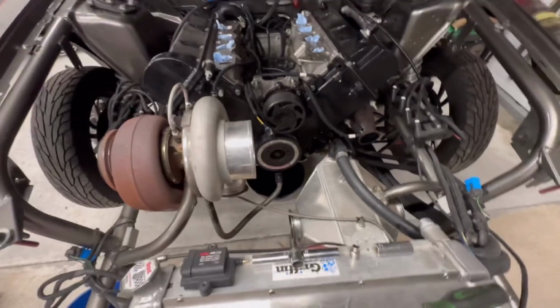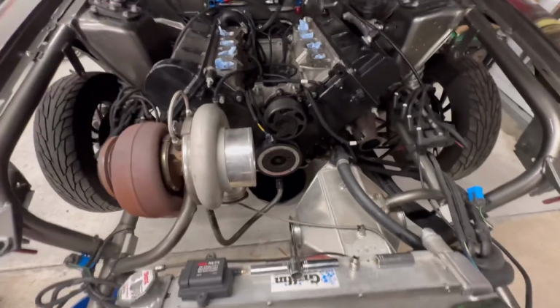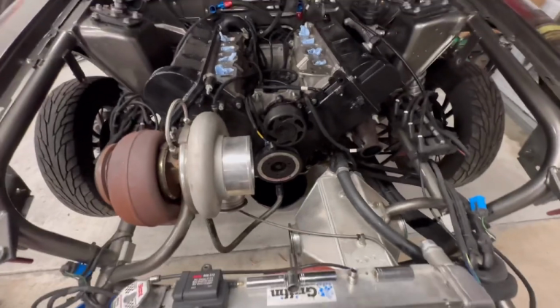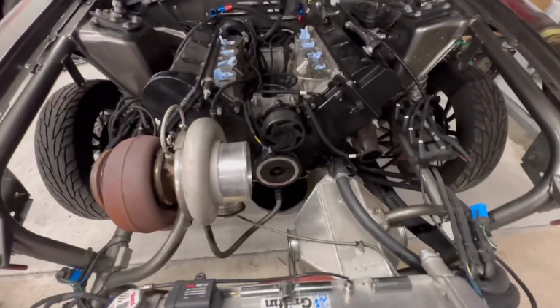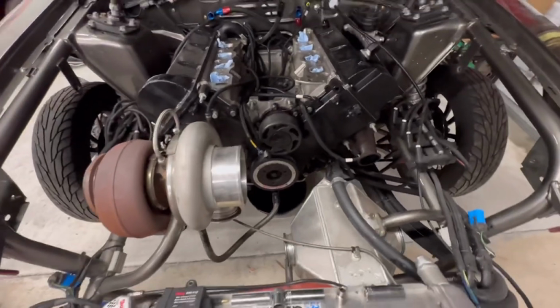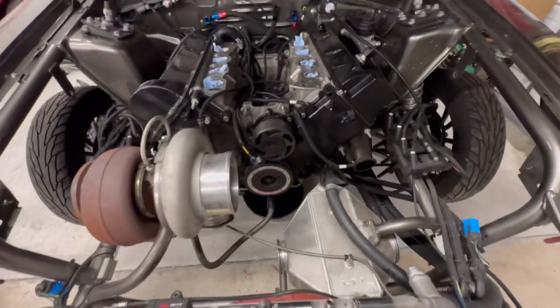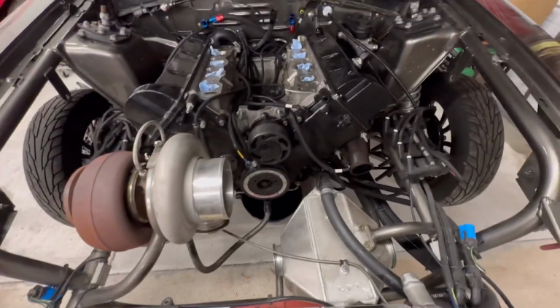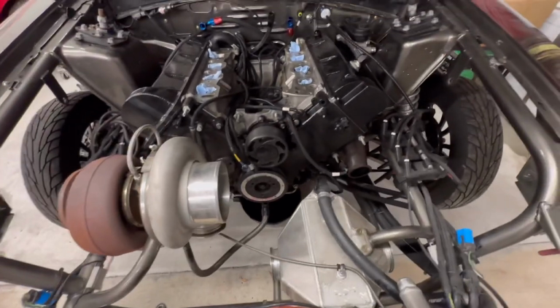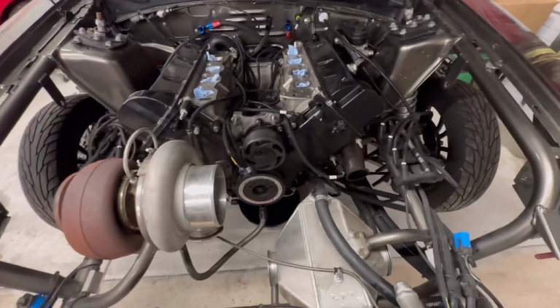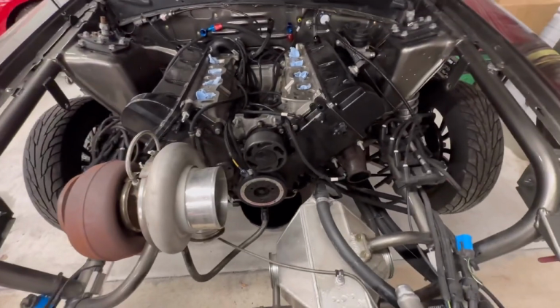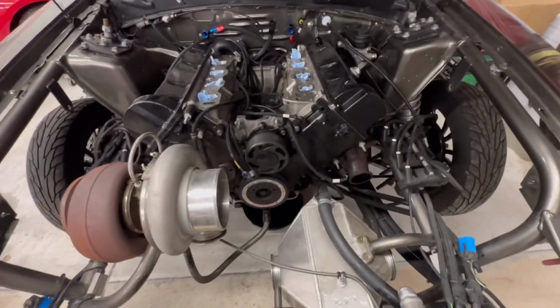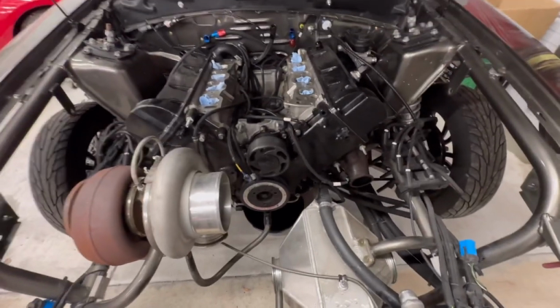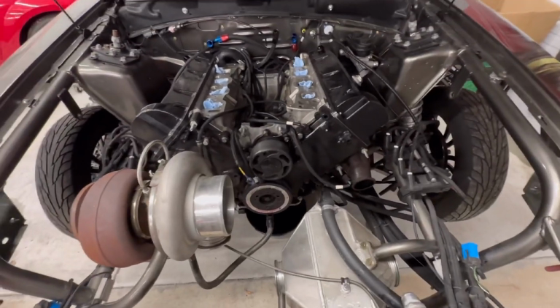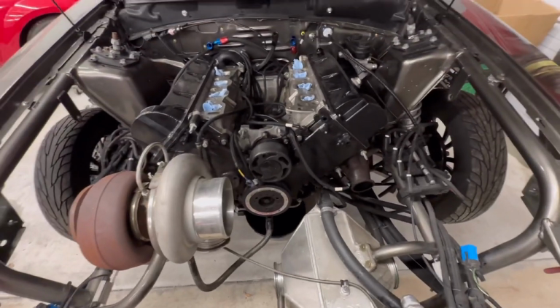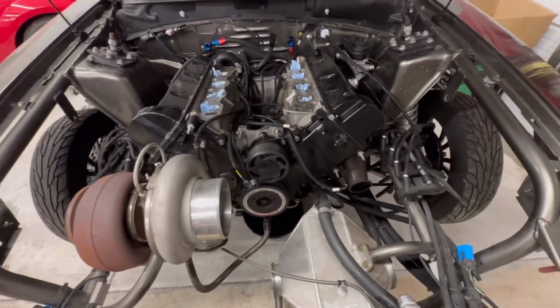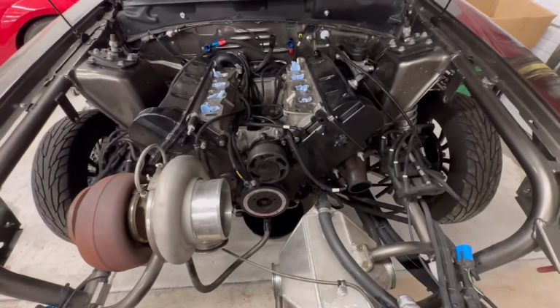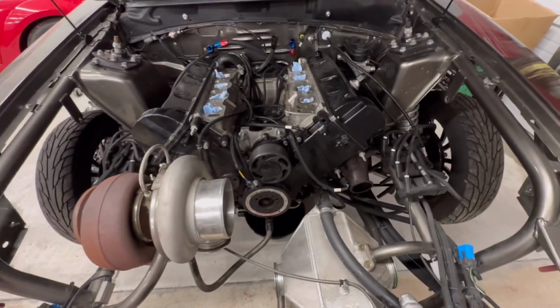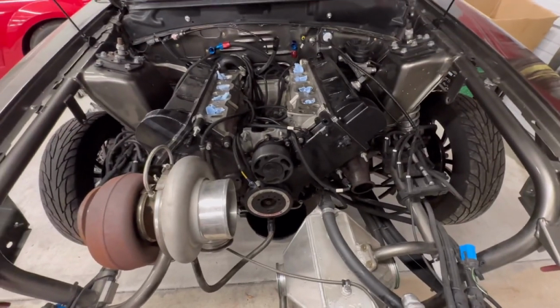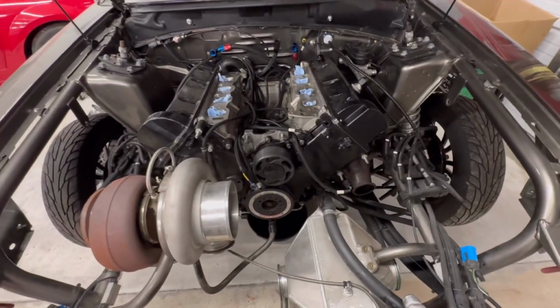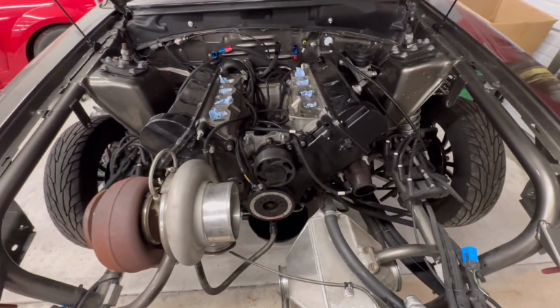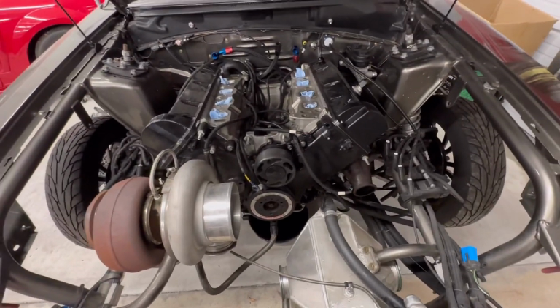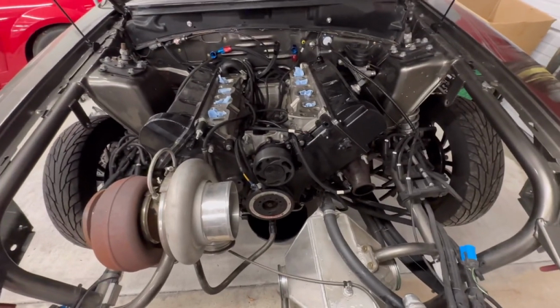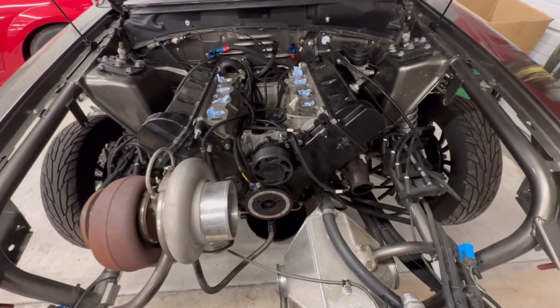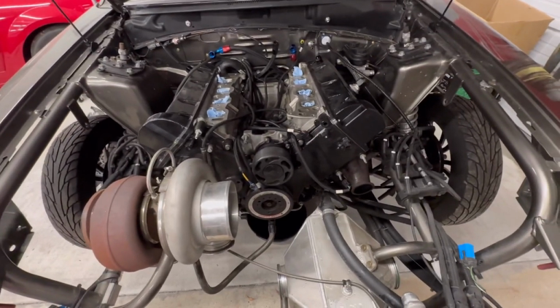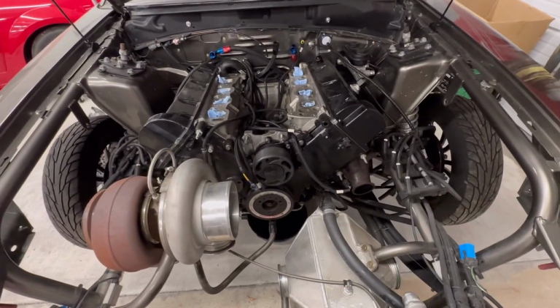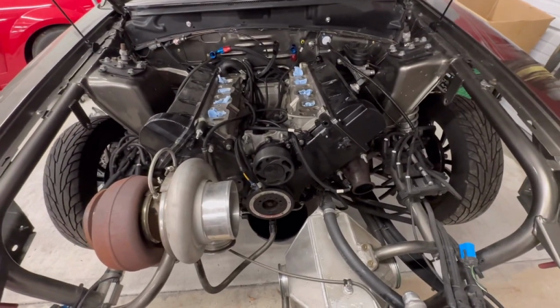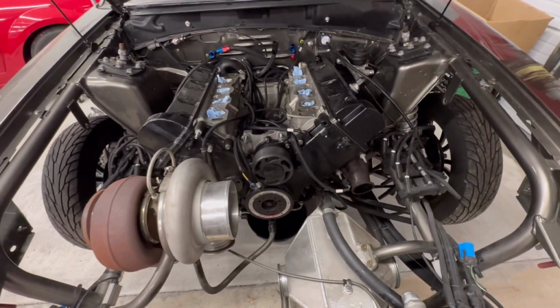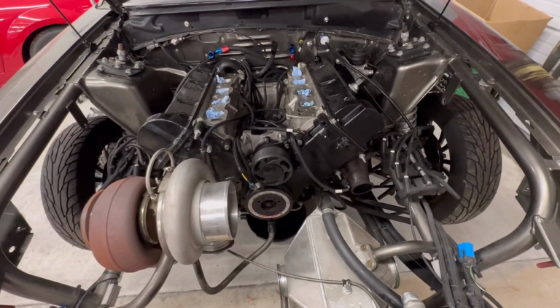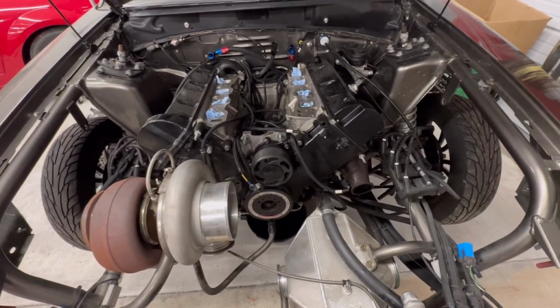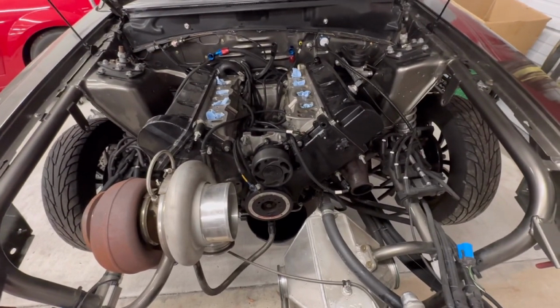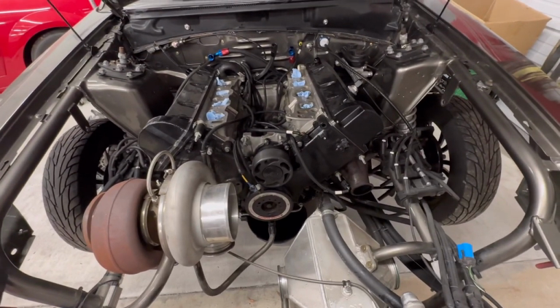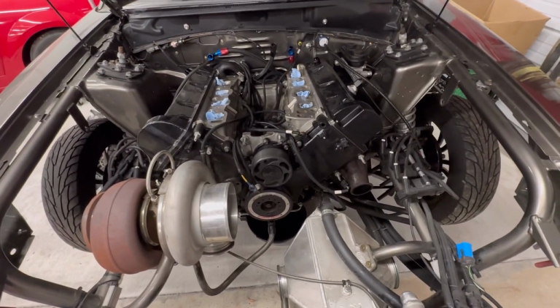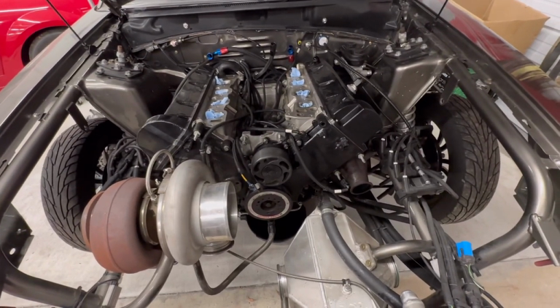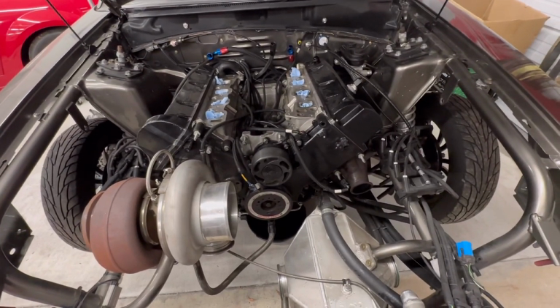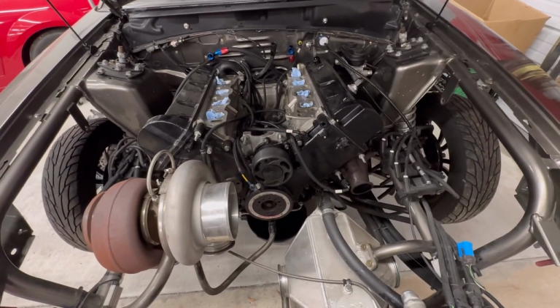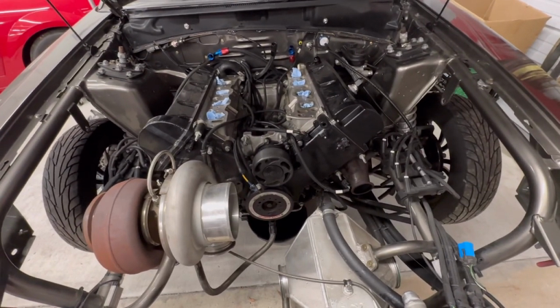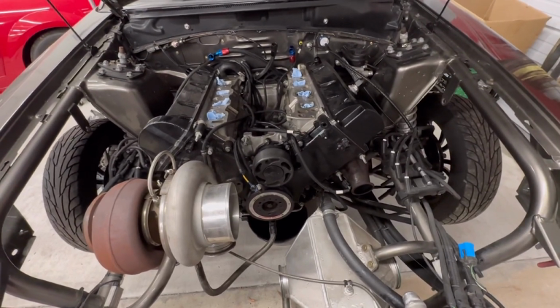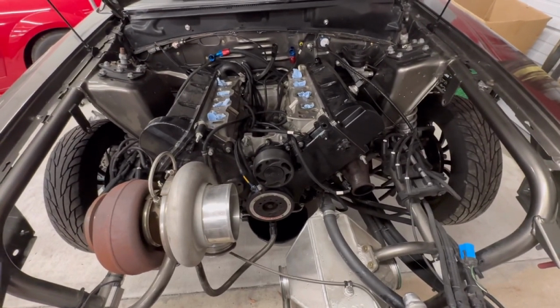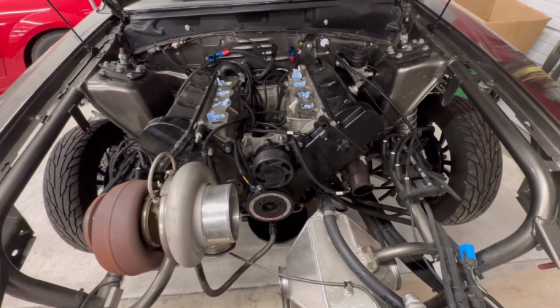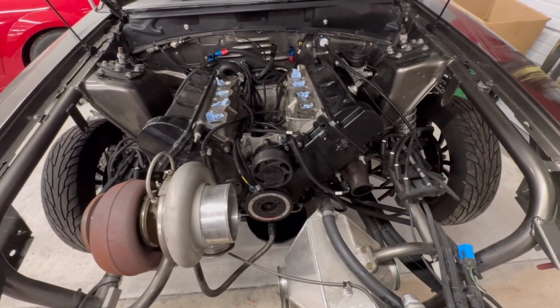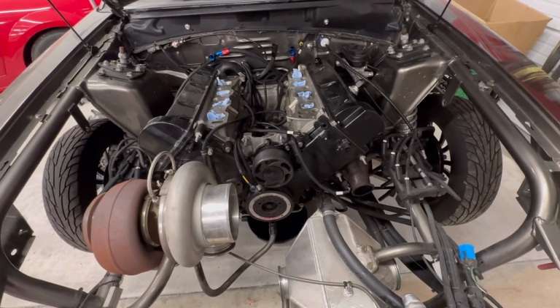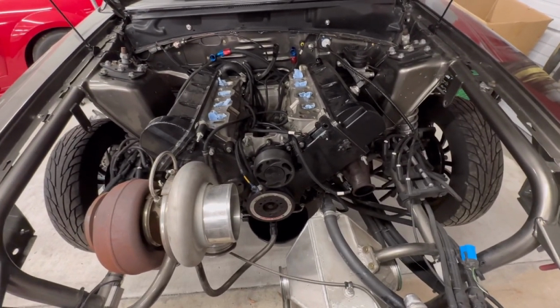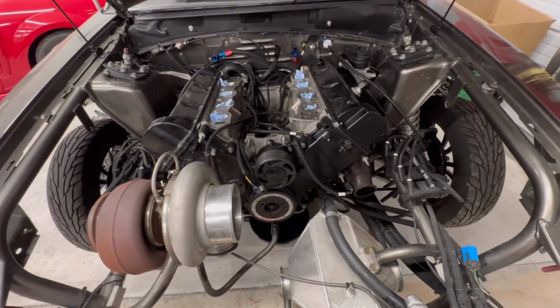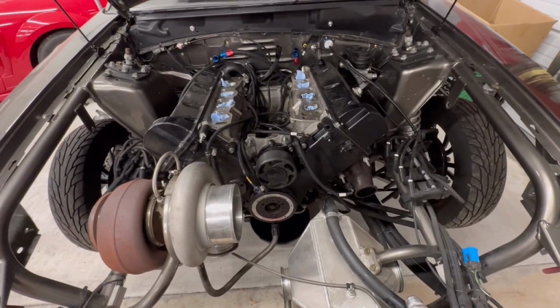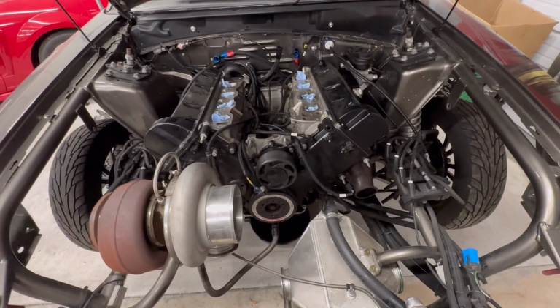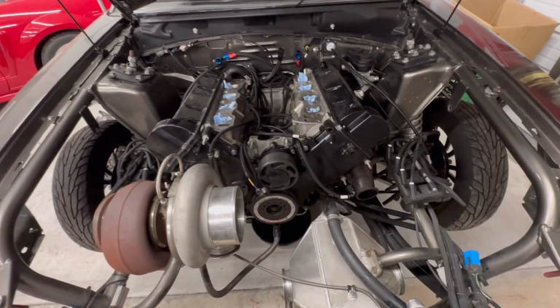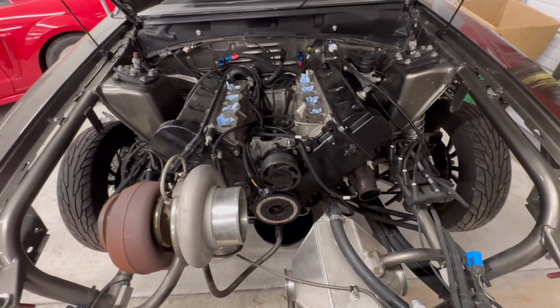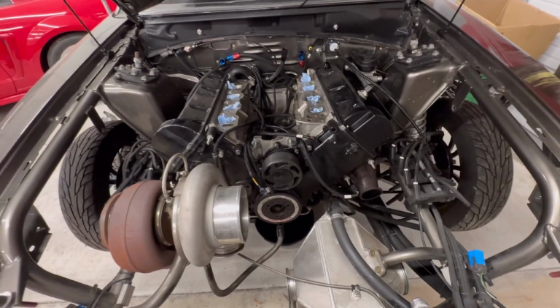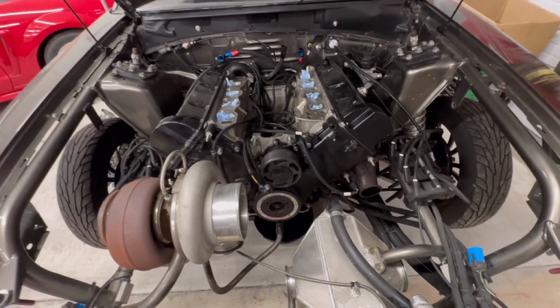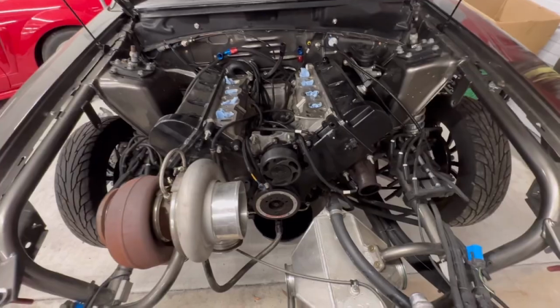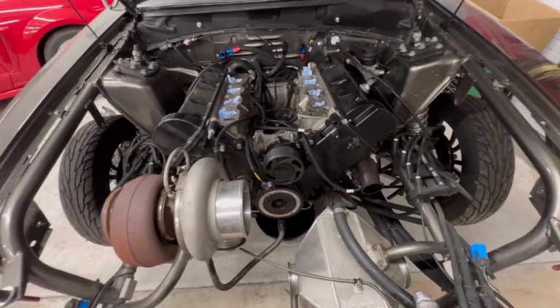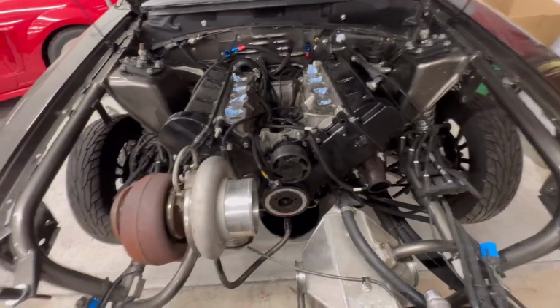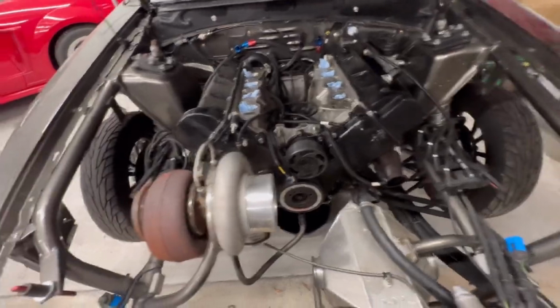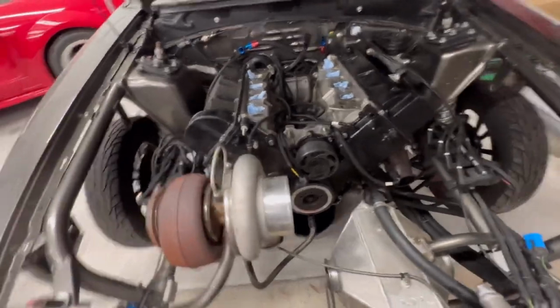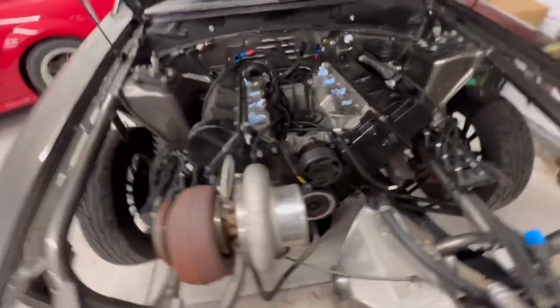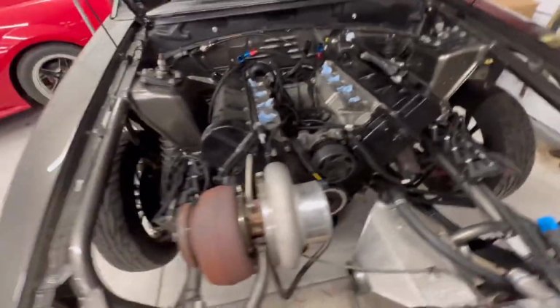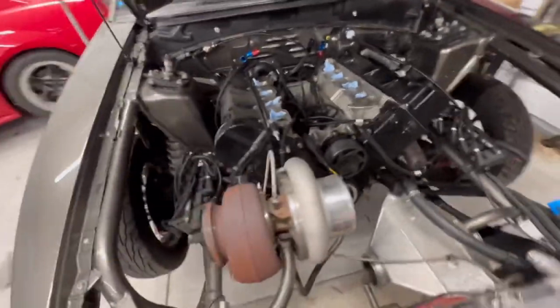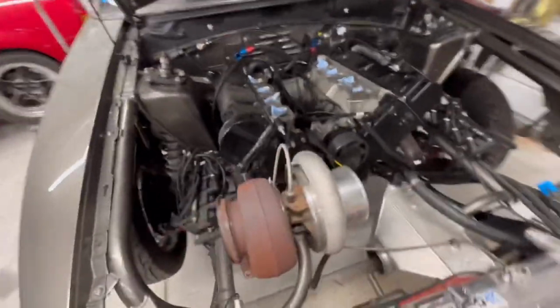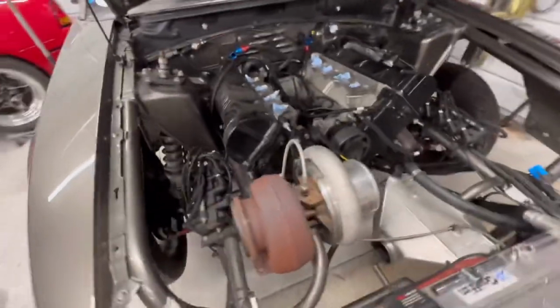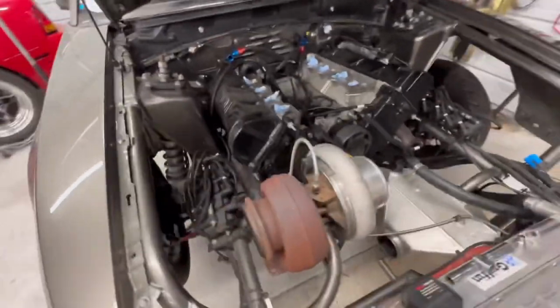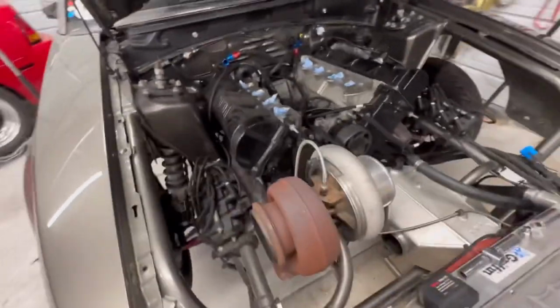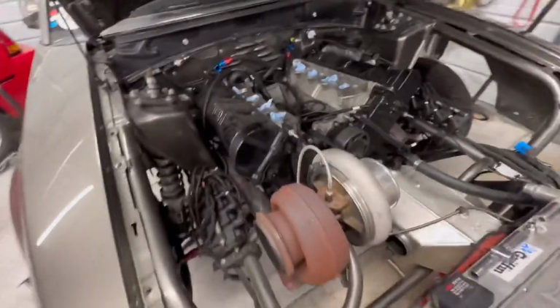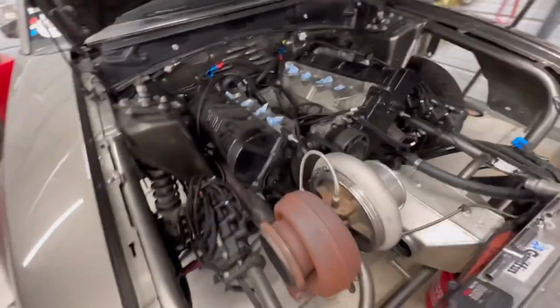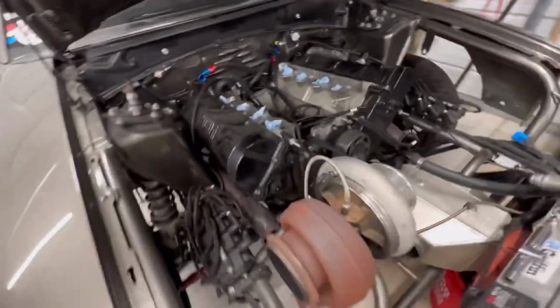Next step is pulling the engine and taking it to TKM Performance.